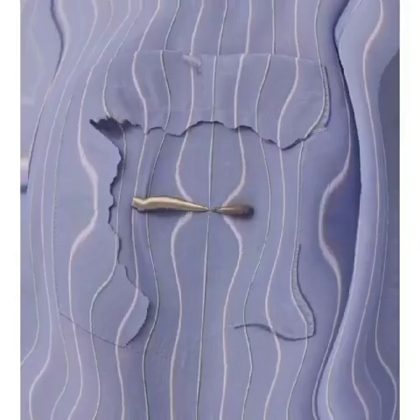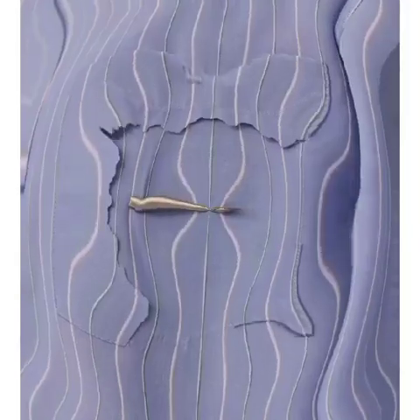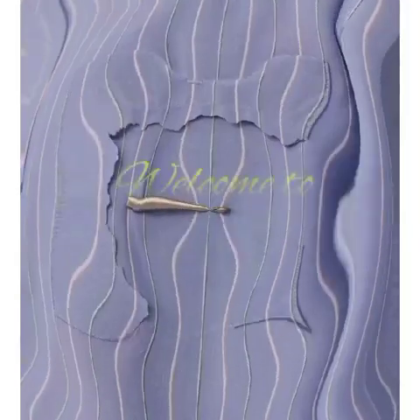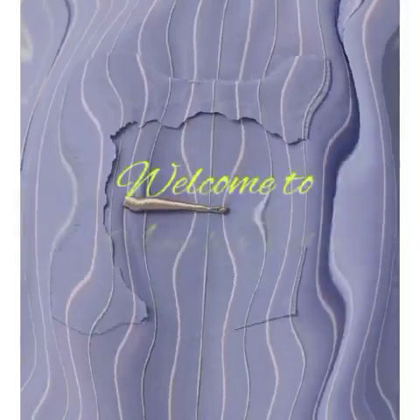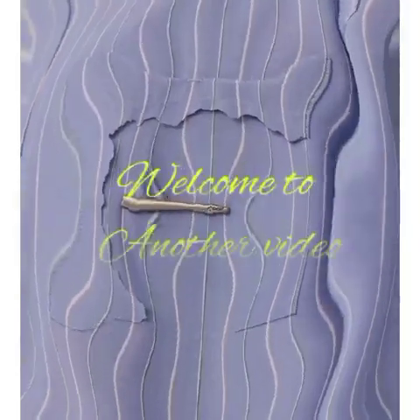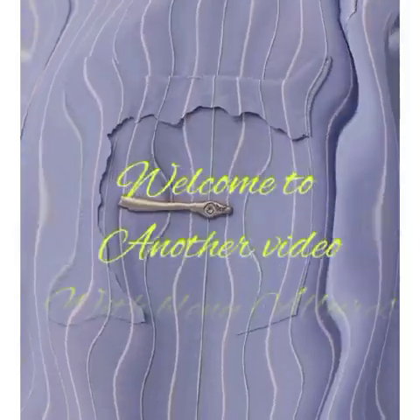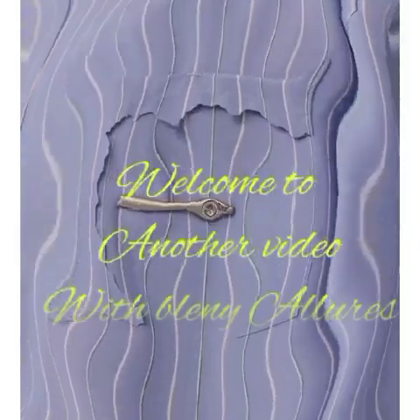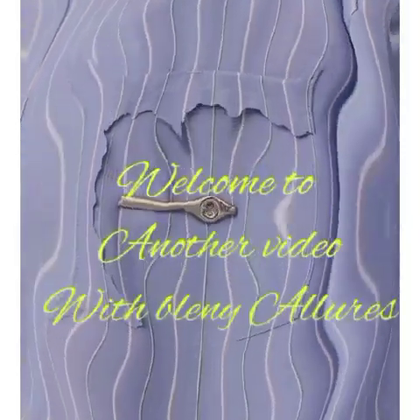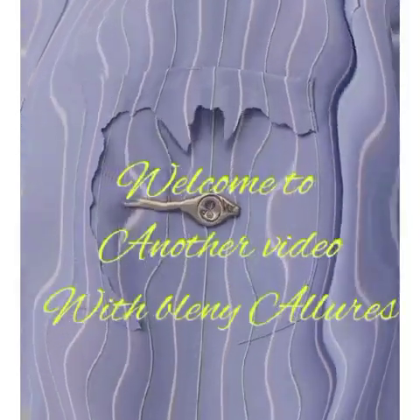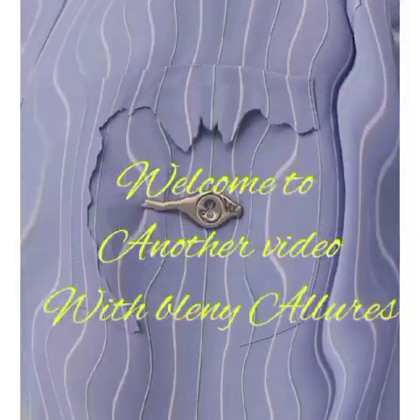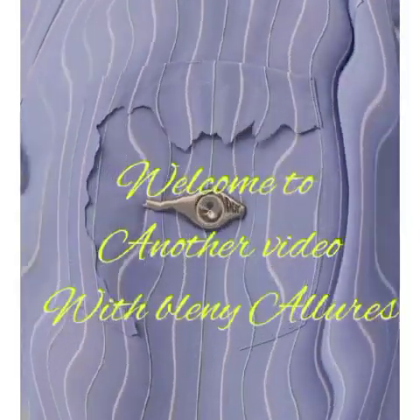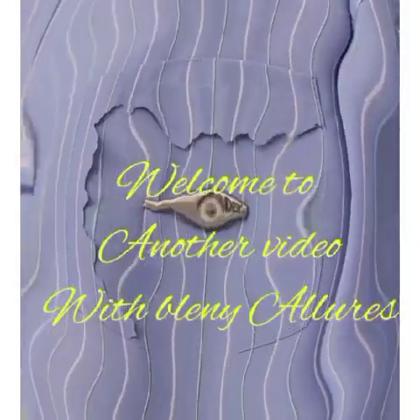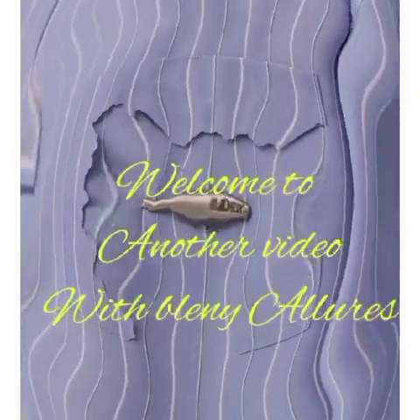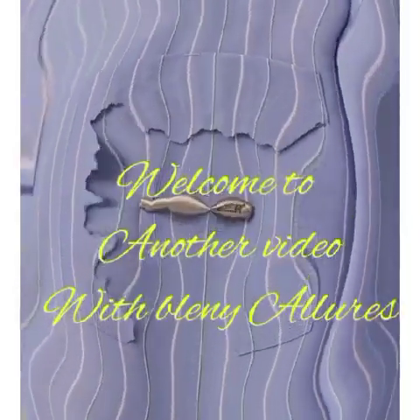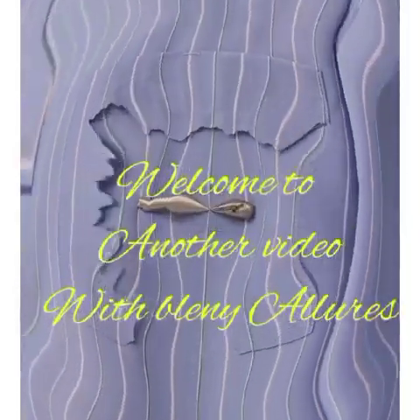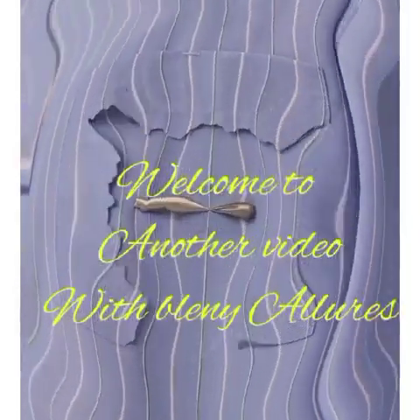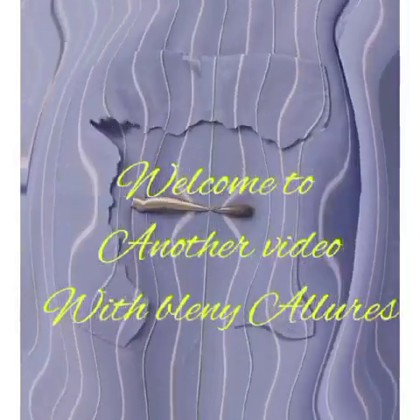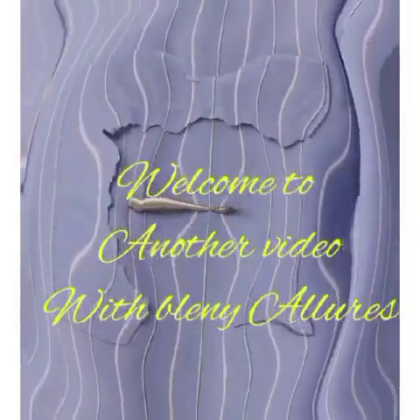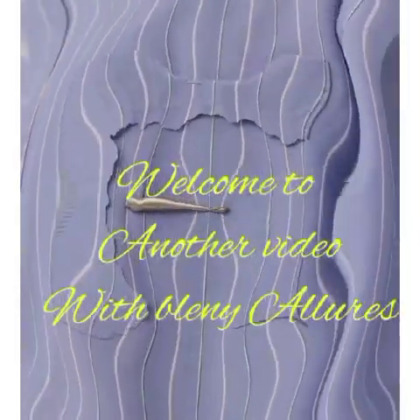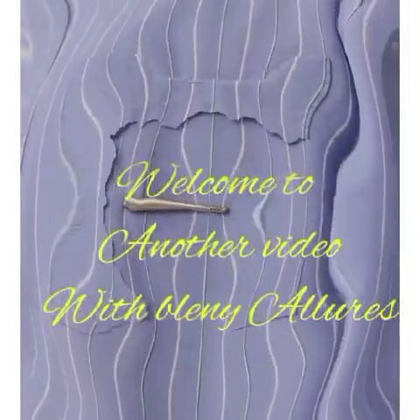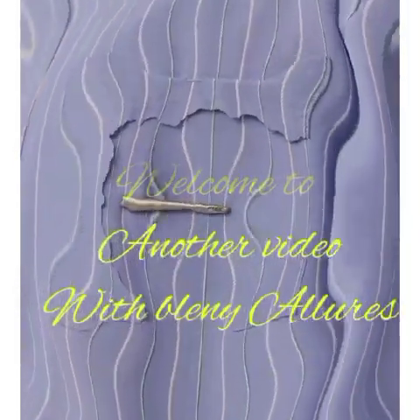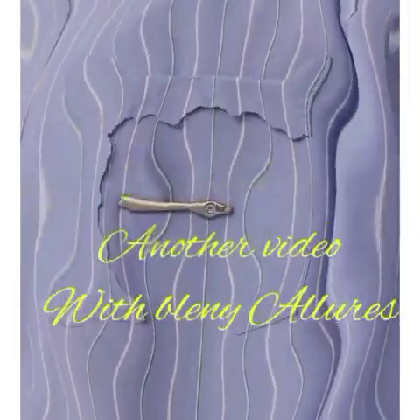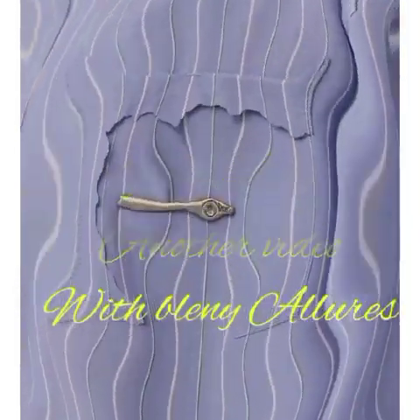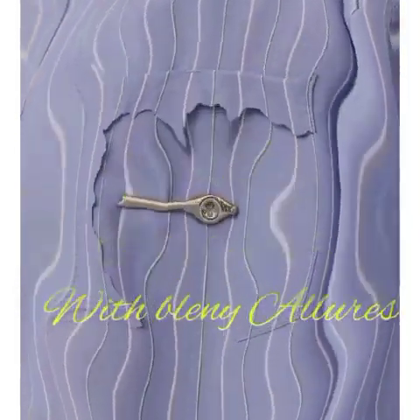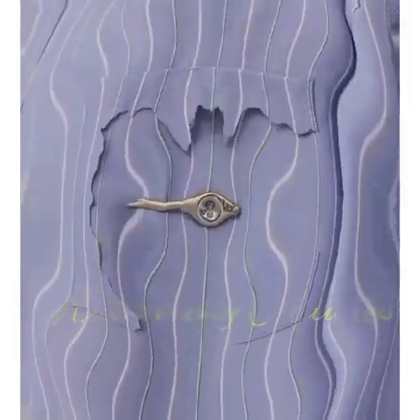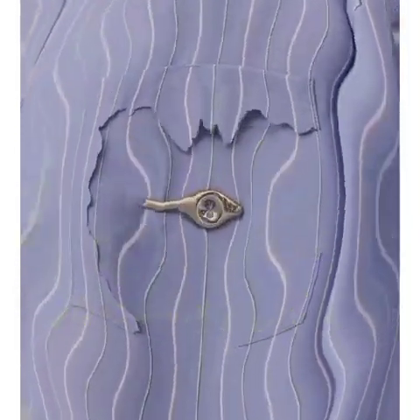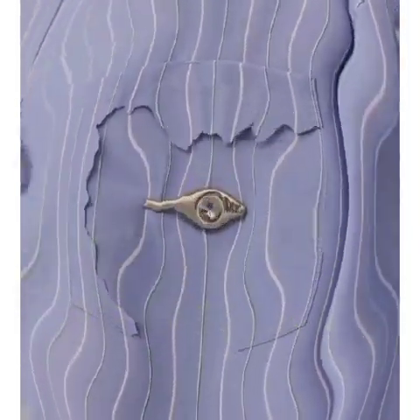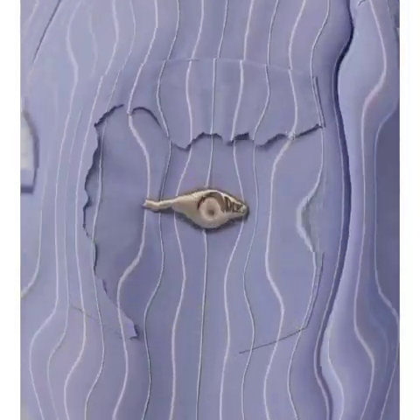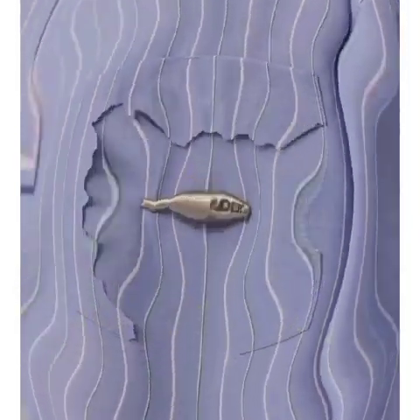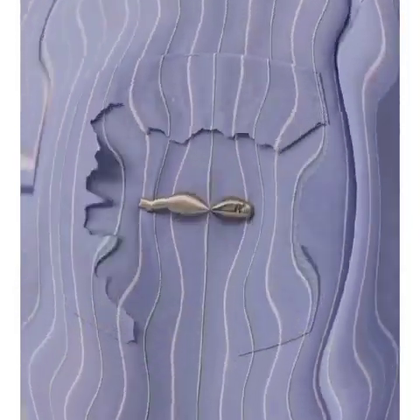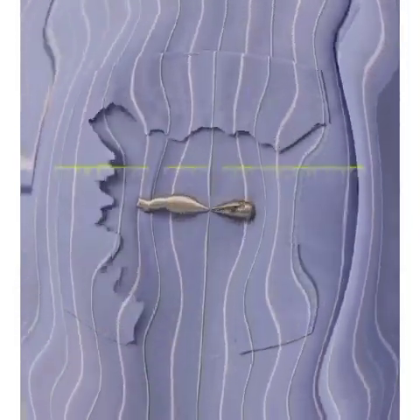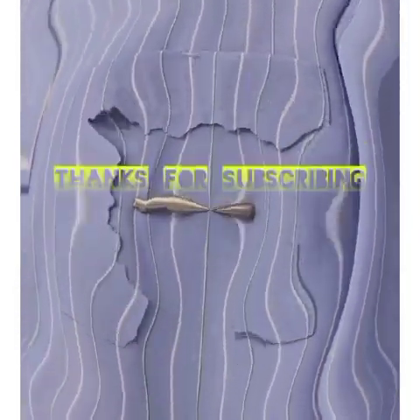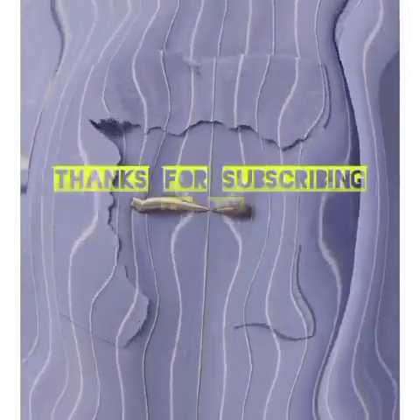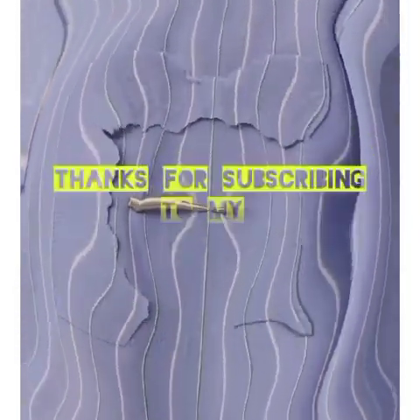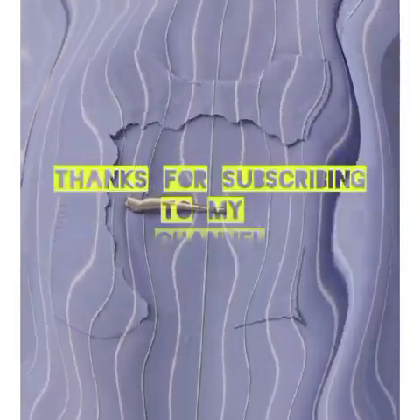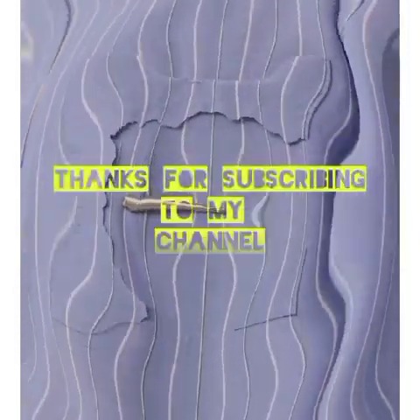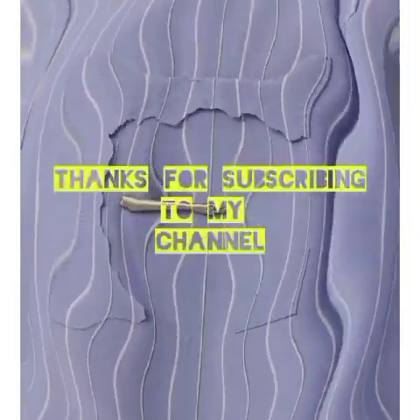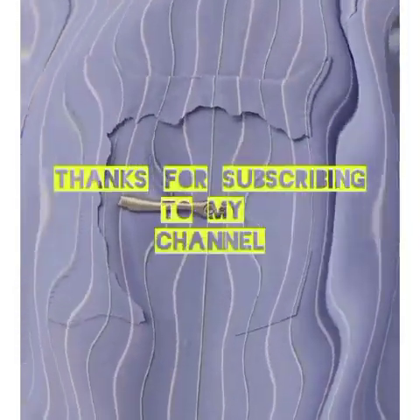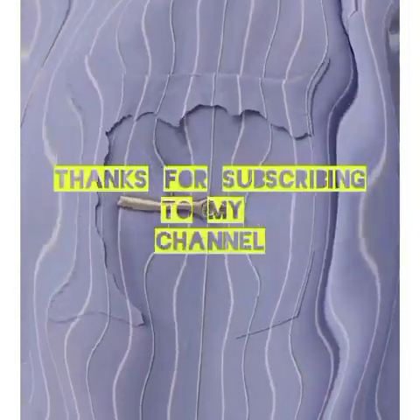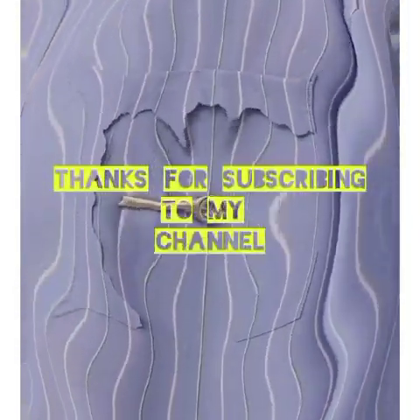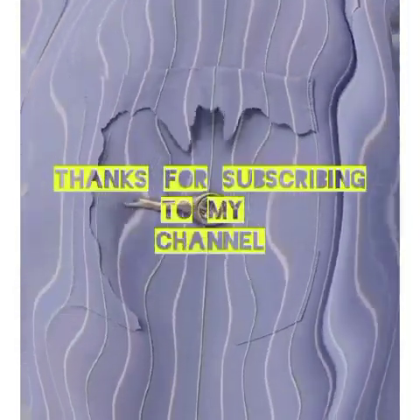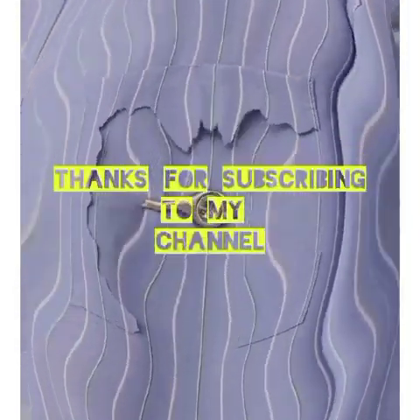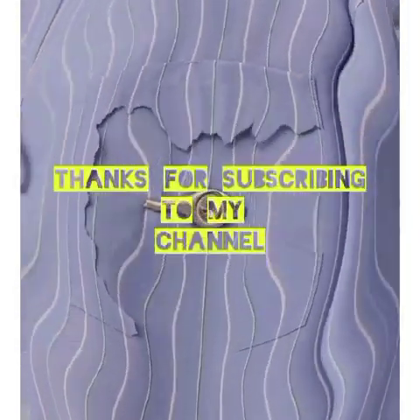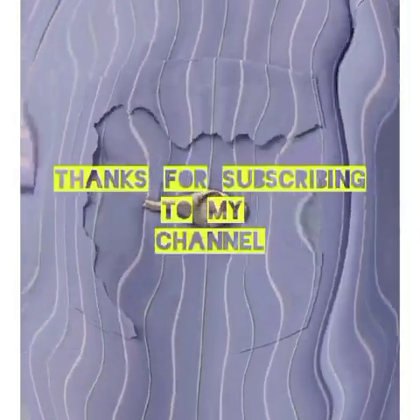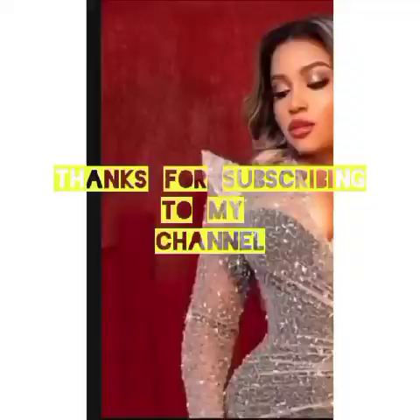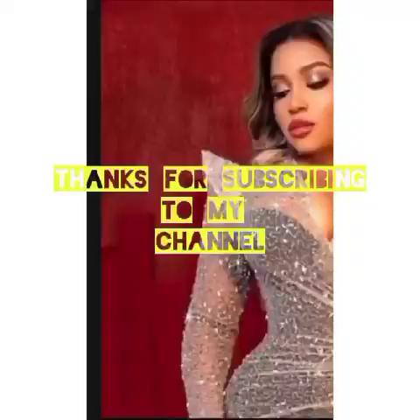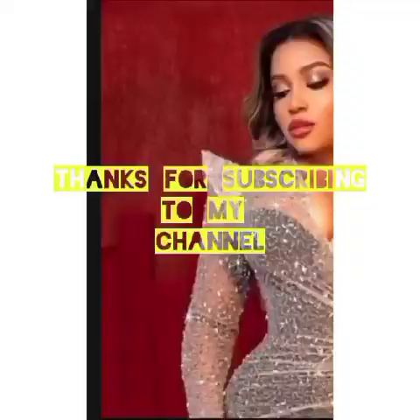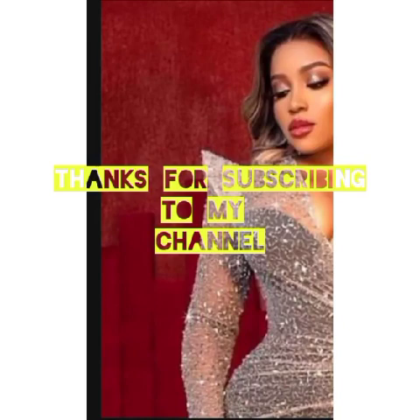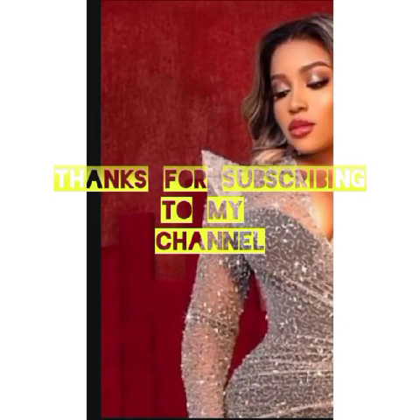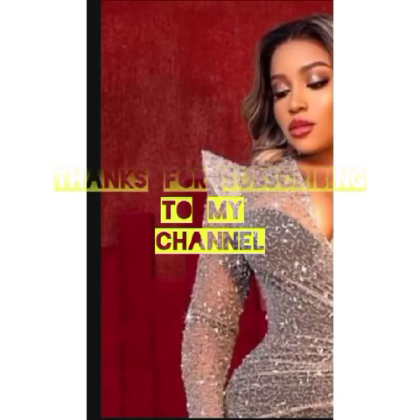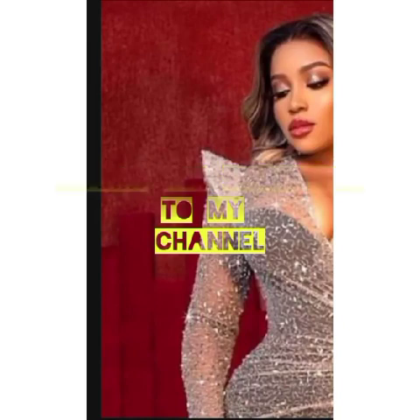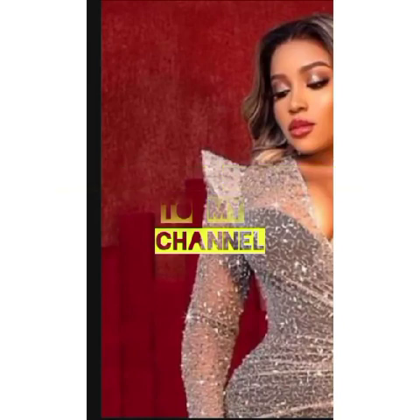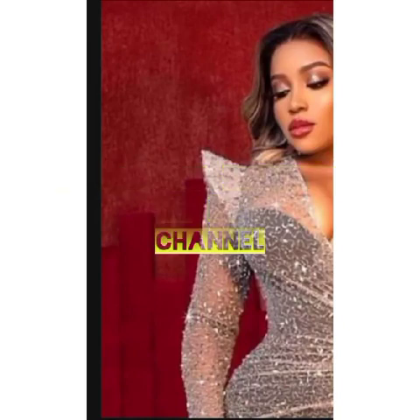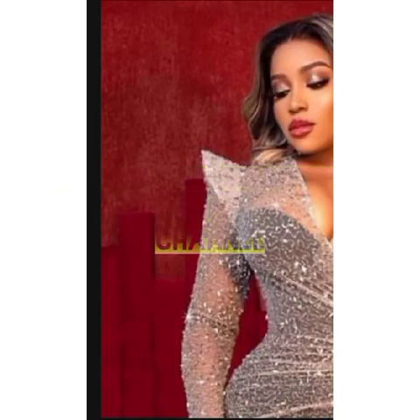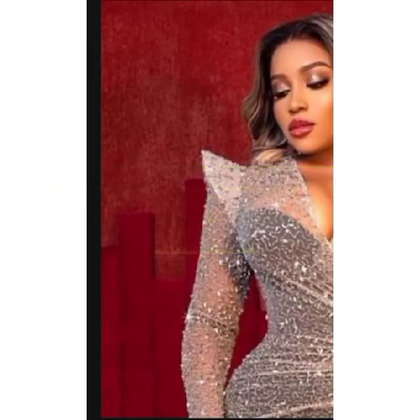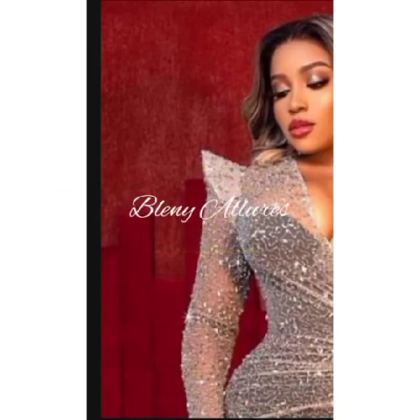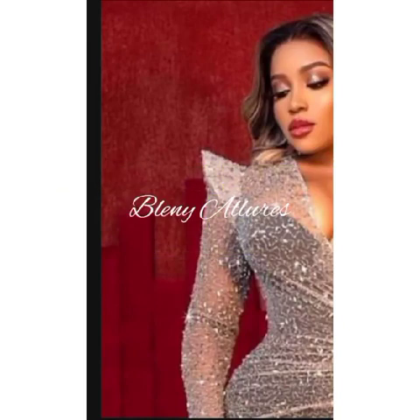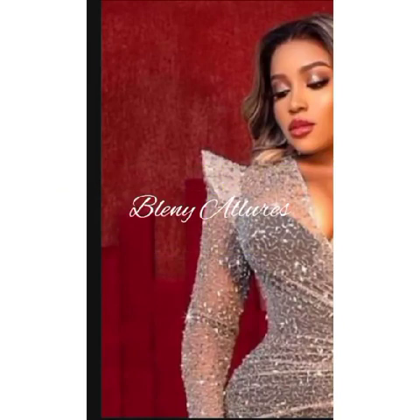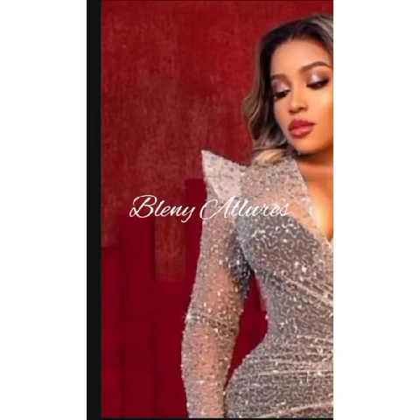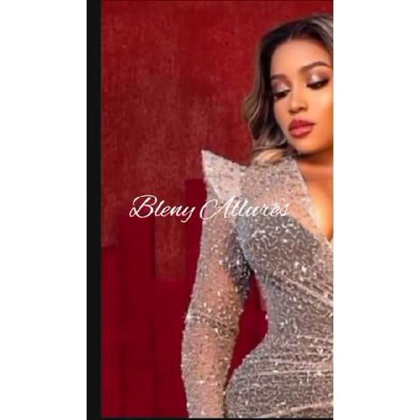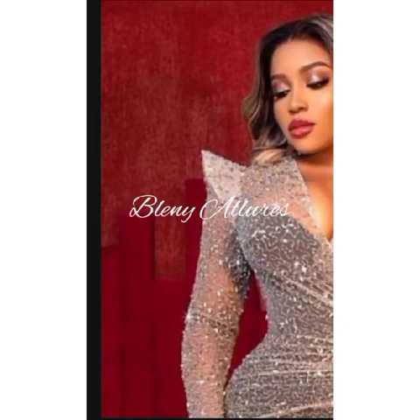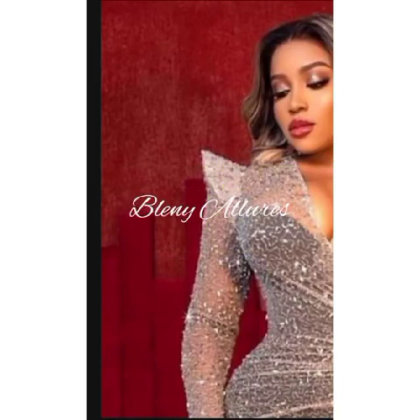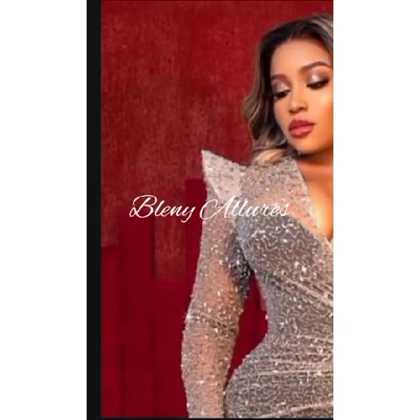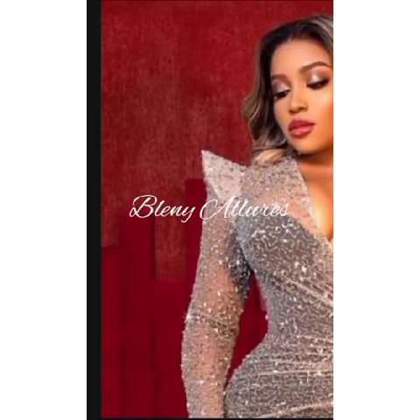Hey guys, welcome to Blenny Alerts, welcome to another tutorial. I'll be teaching how to make this beautiful sleeve.